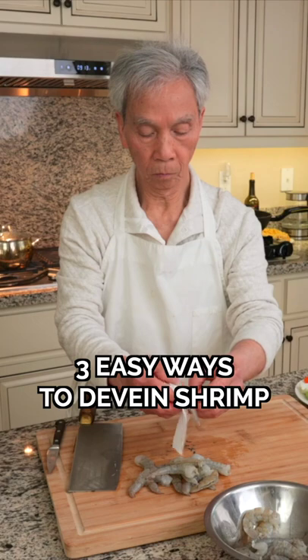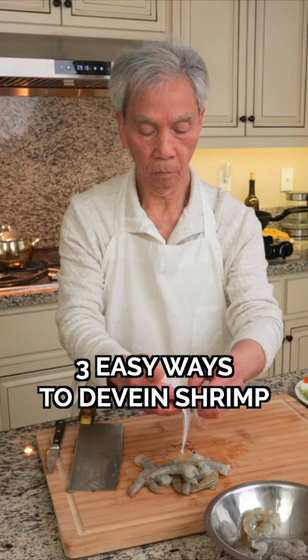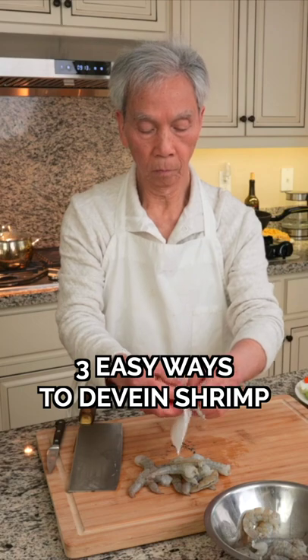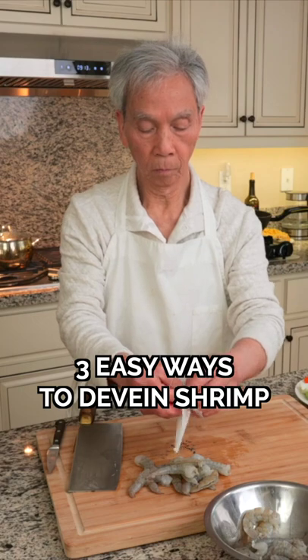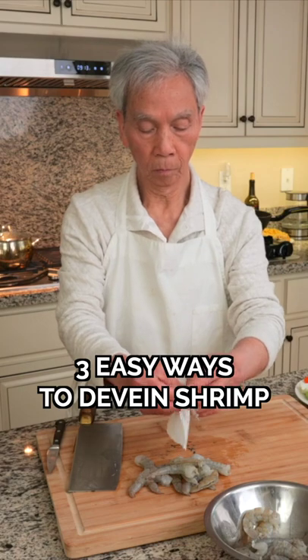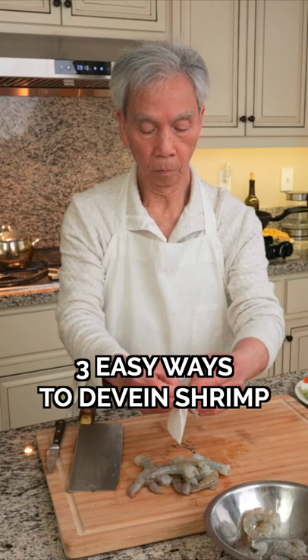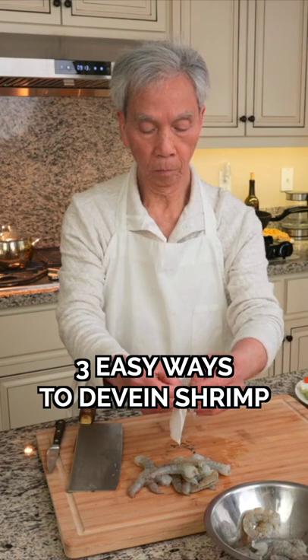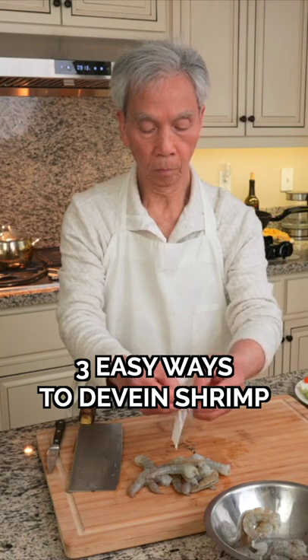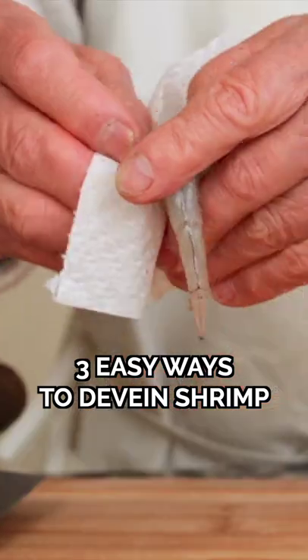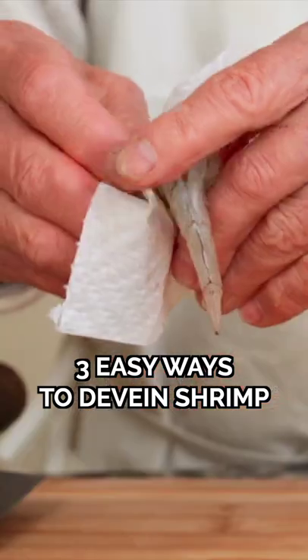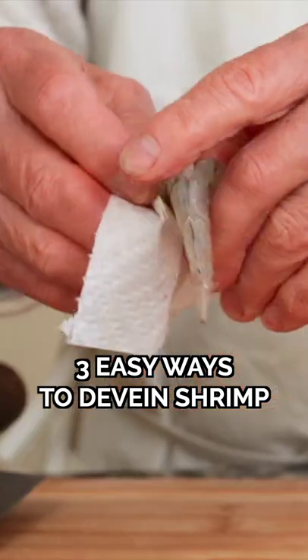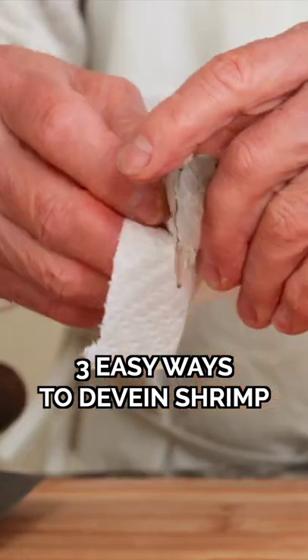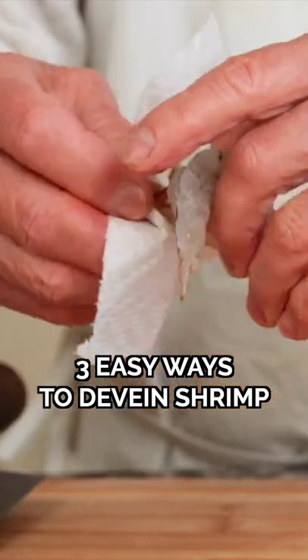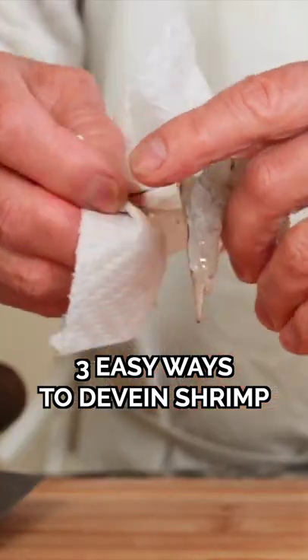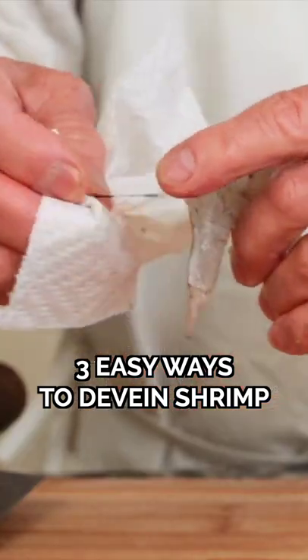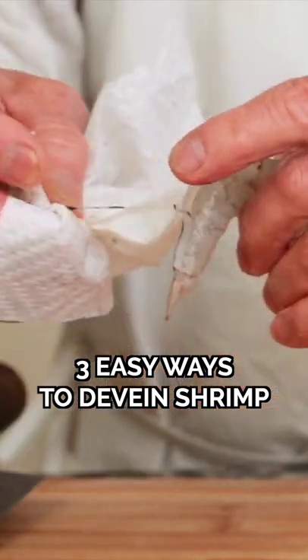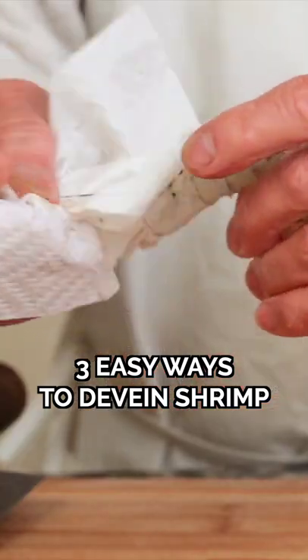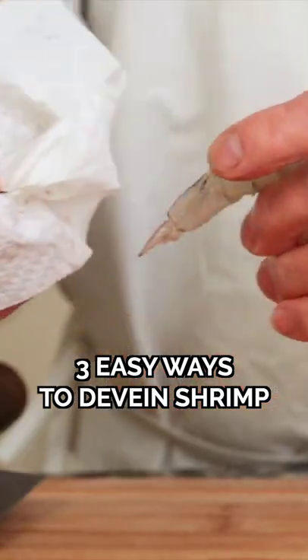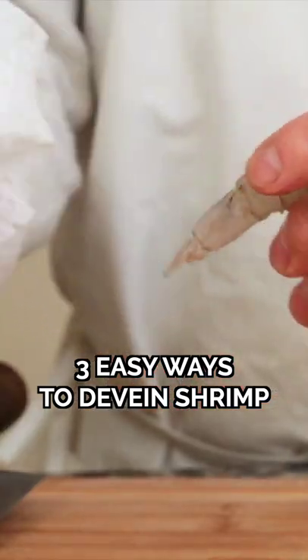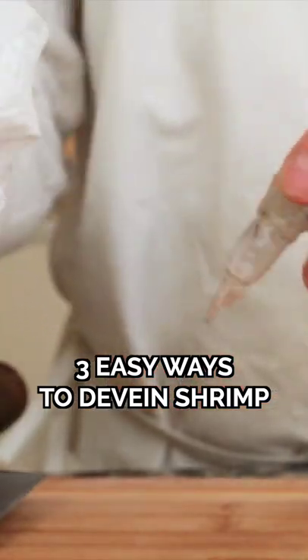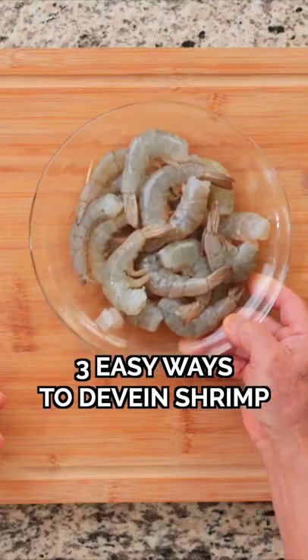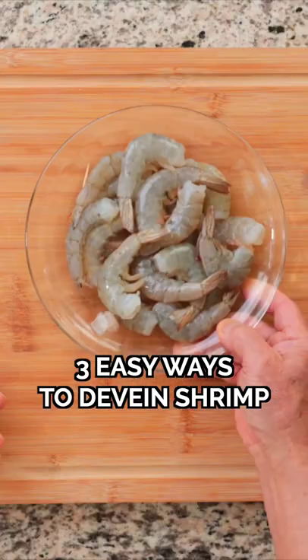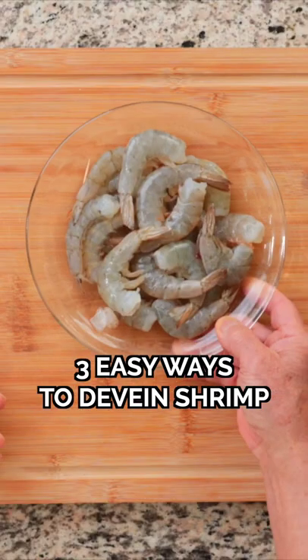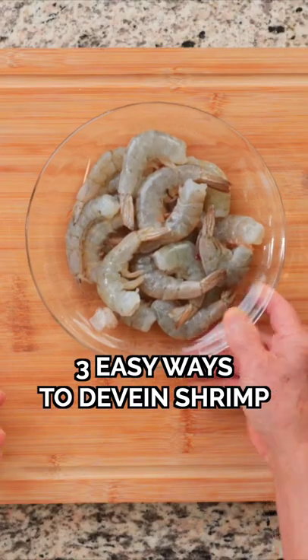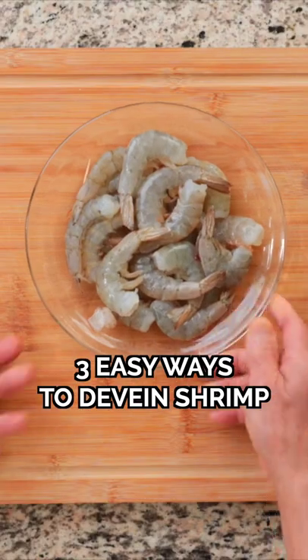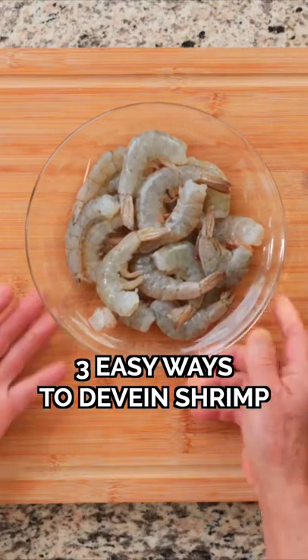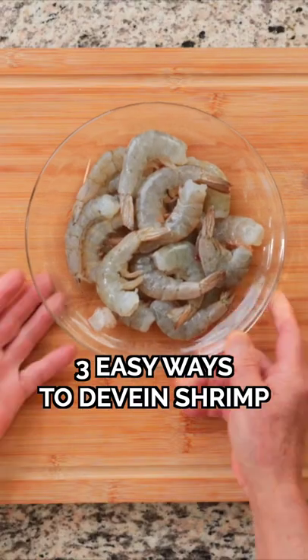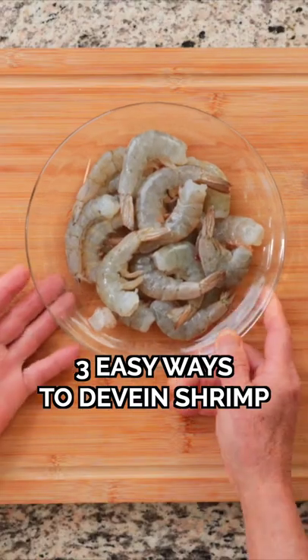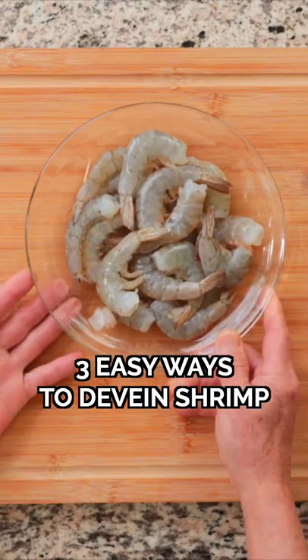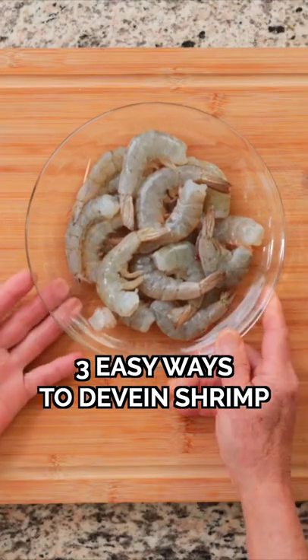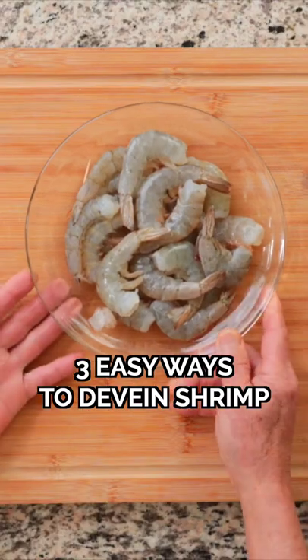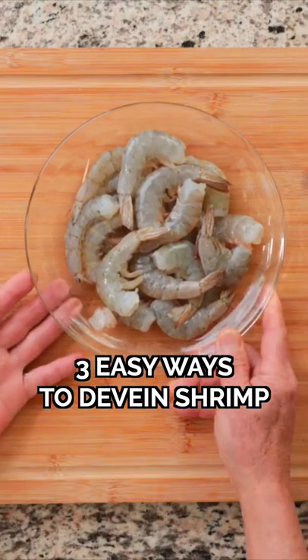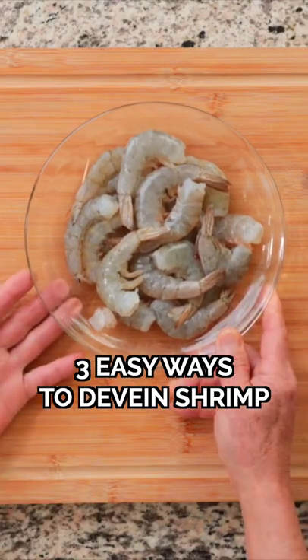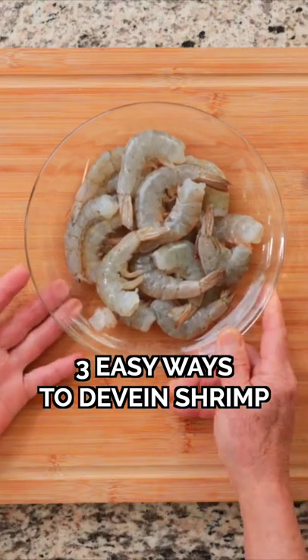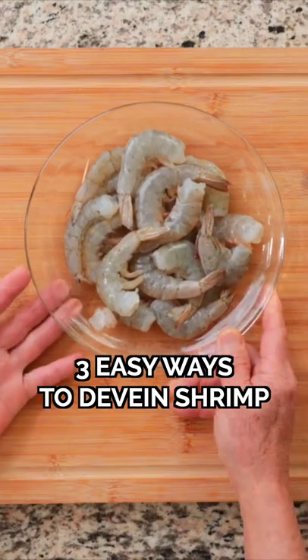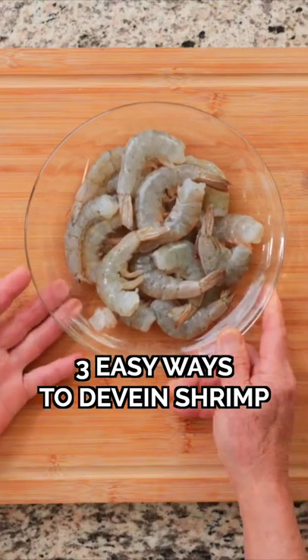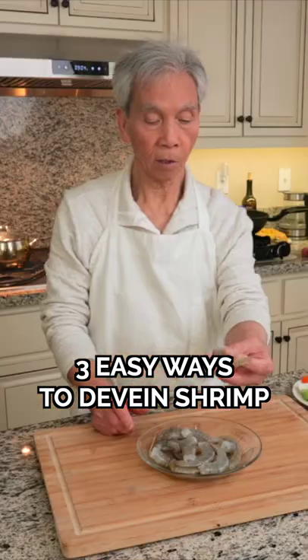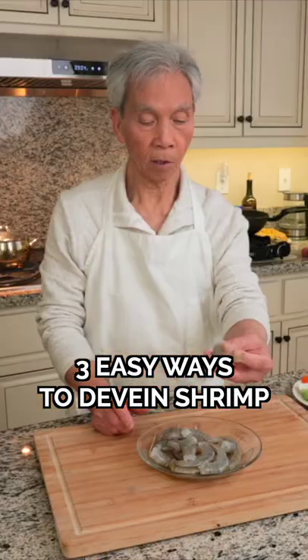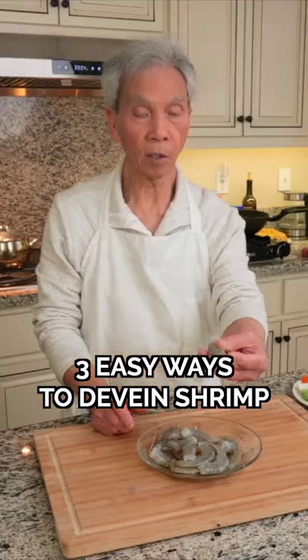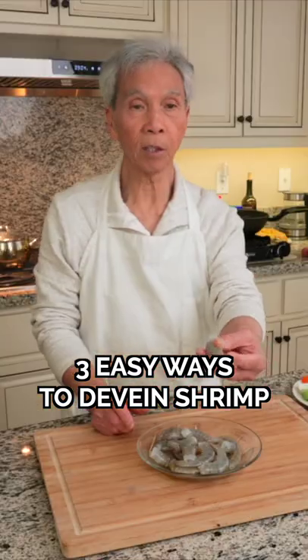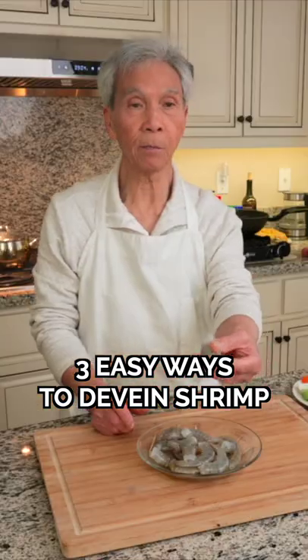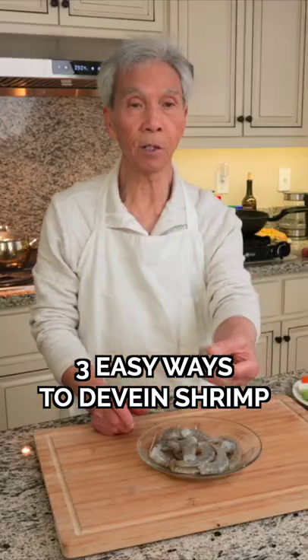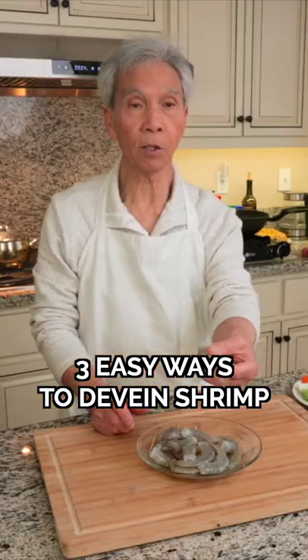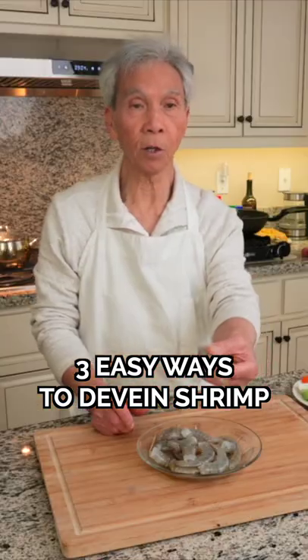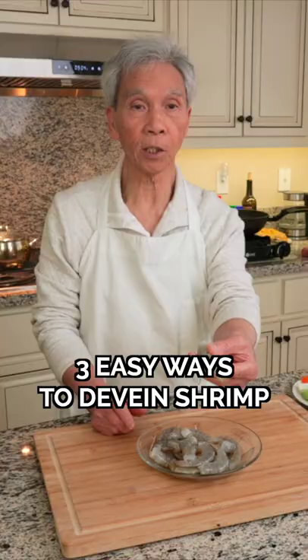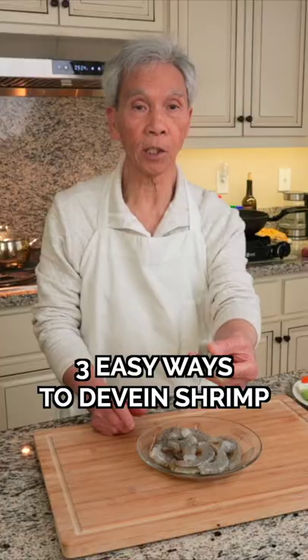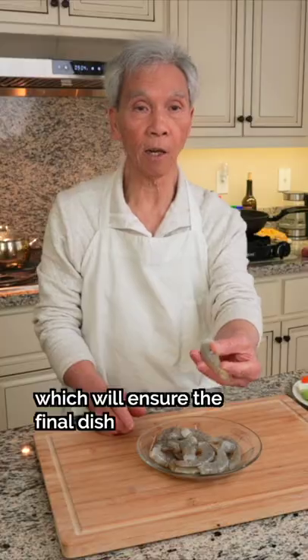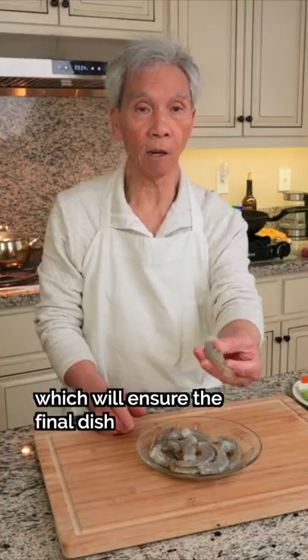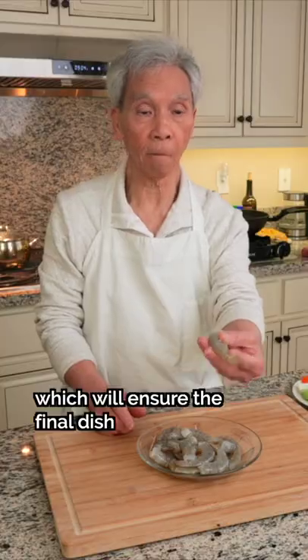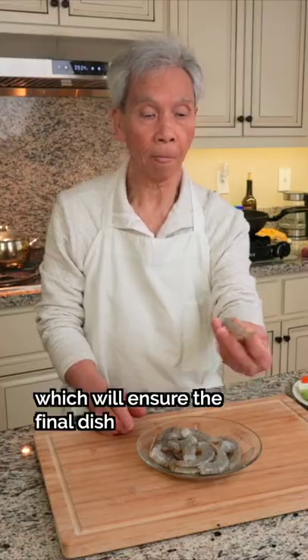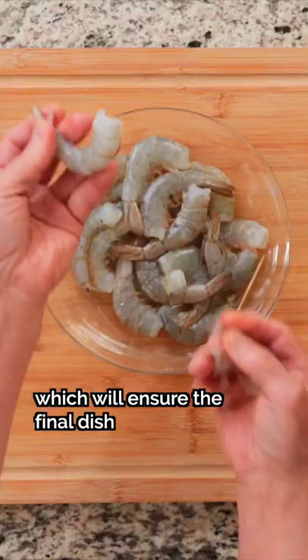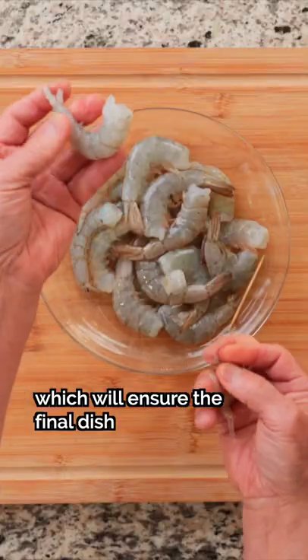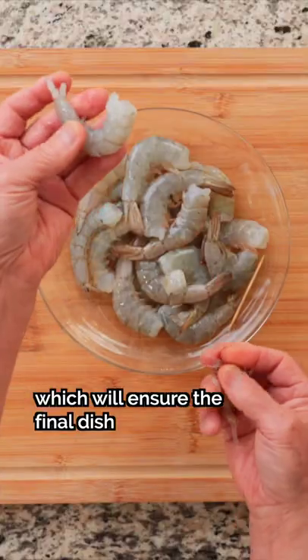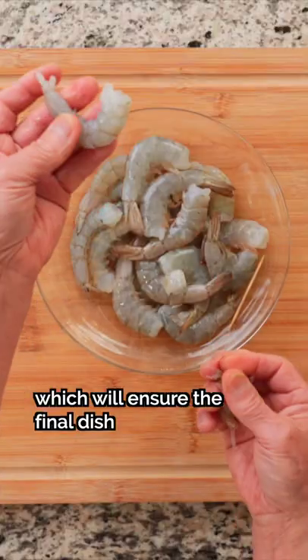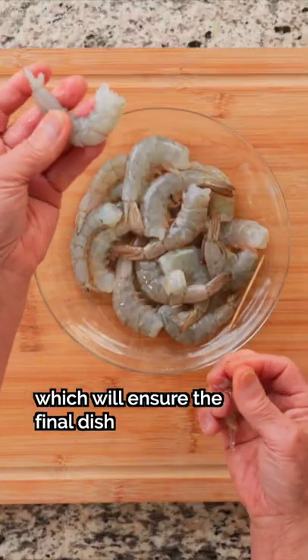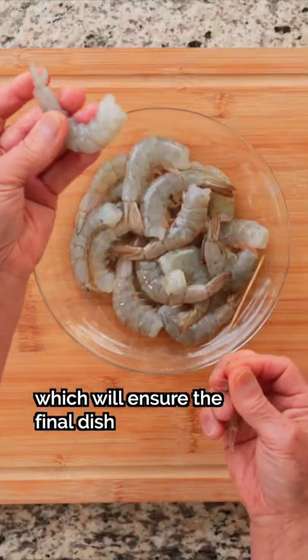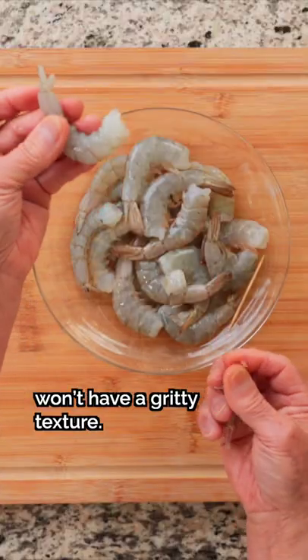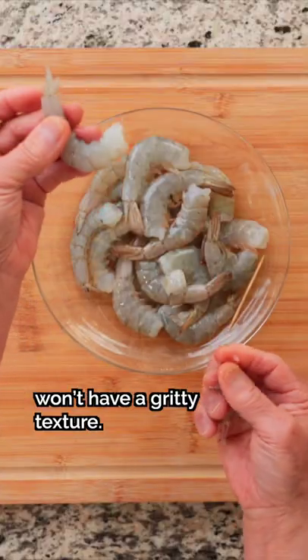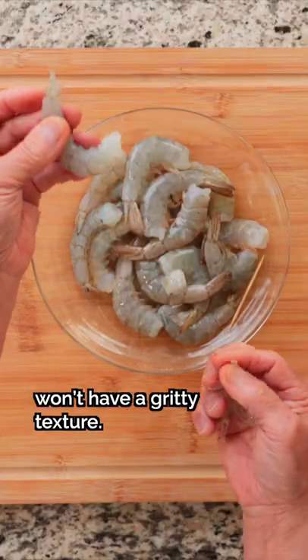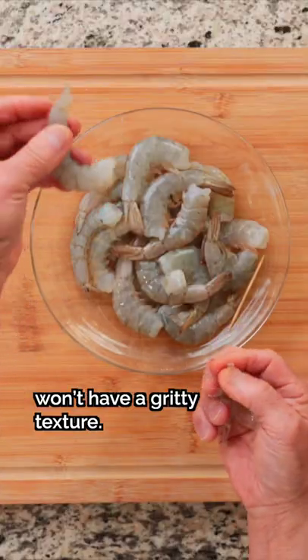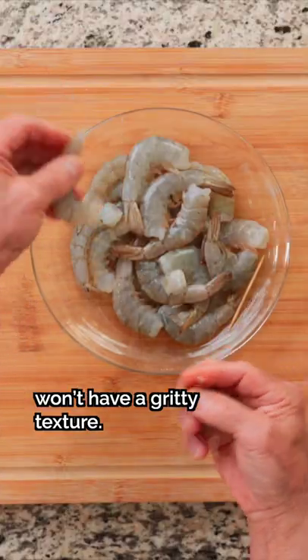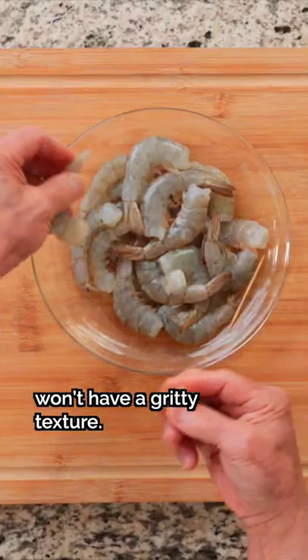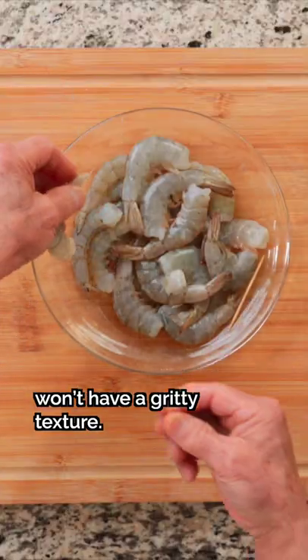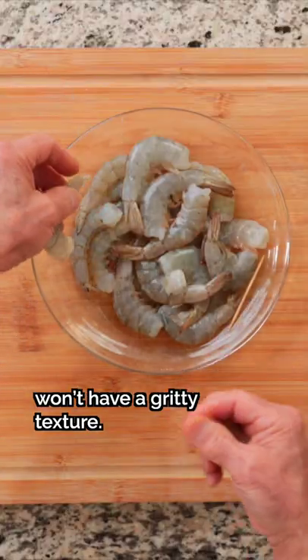Here are three easy ways to remove the intestinal tract from shrimp and prawns. This is also known as deveining, which will ensure the final dish won't have a gritty texture.